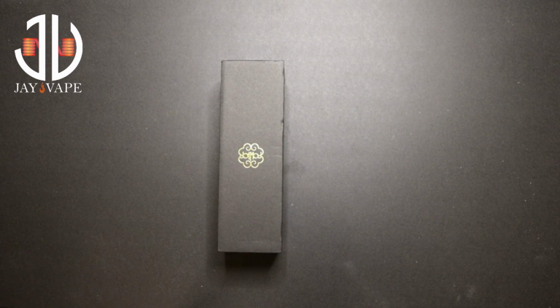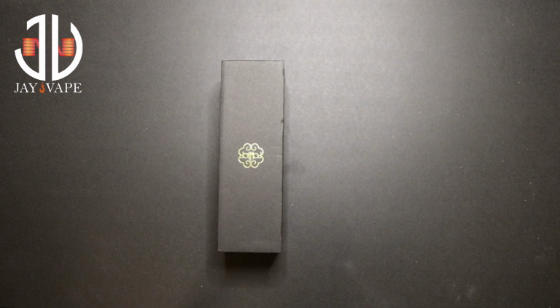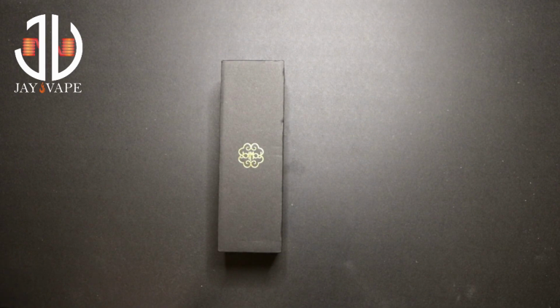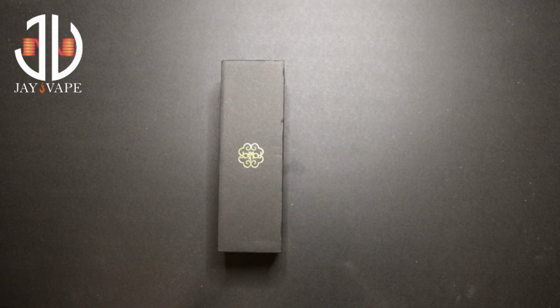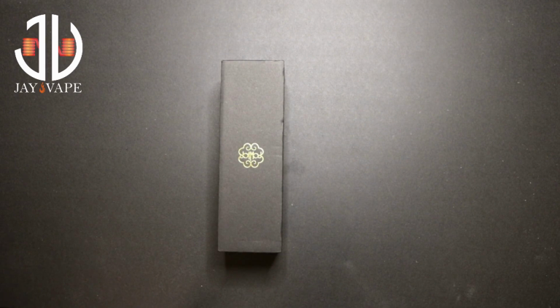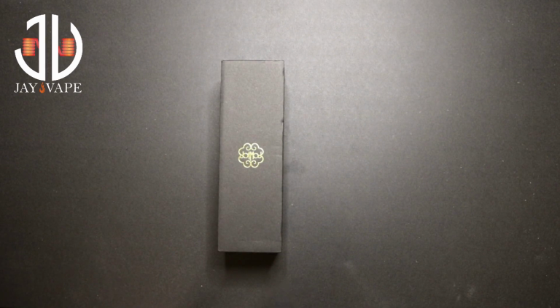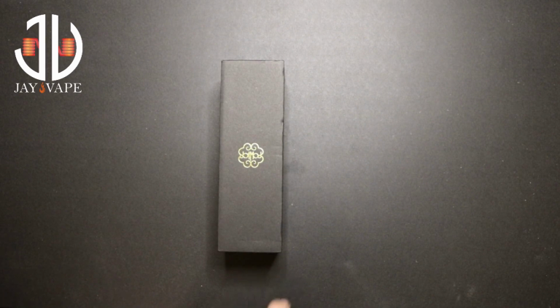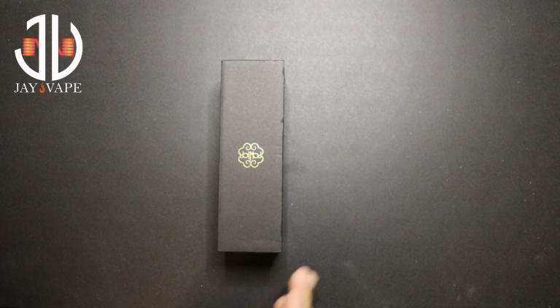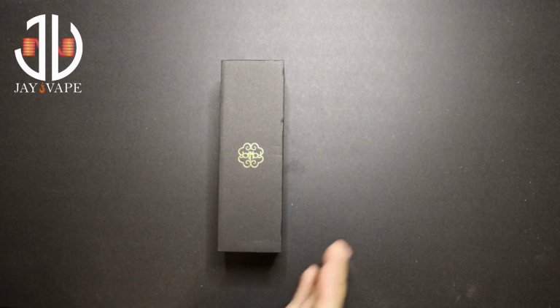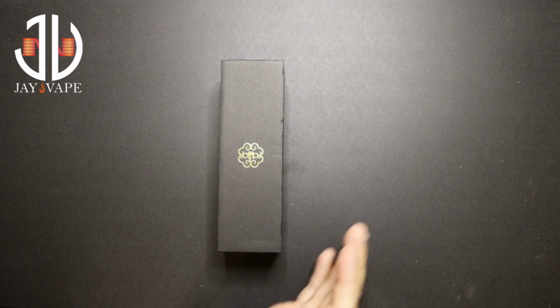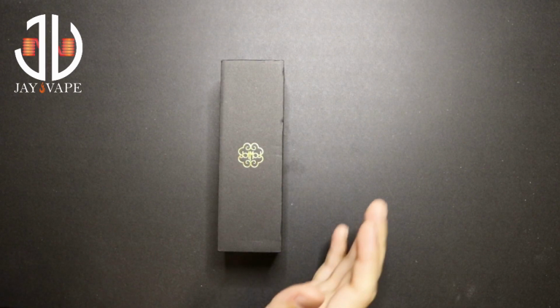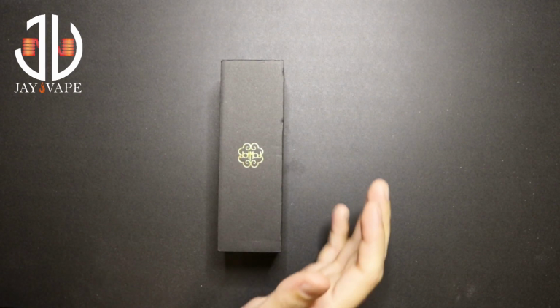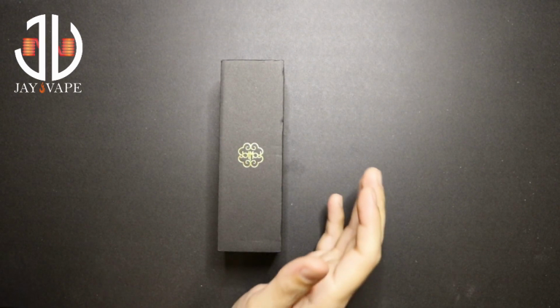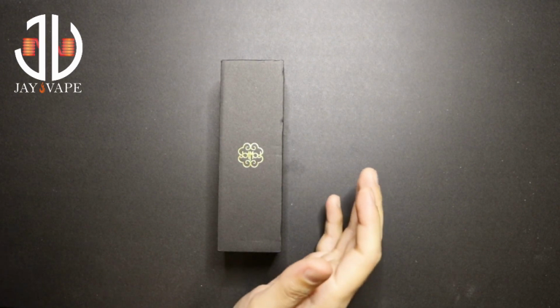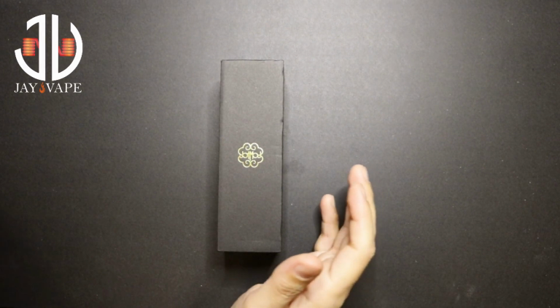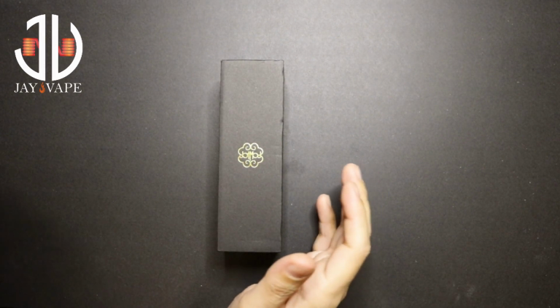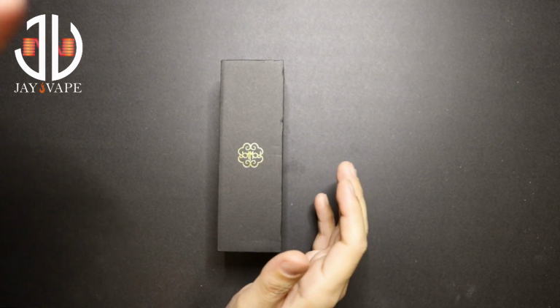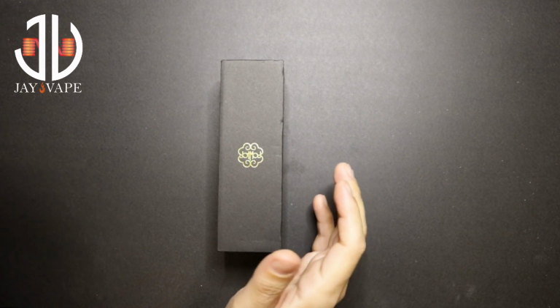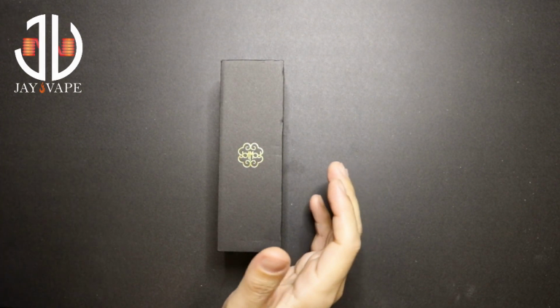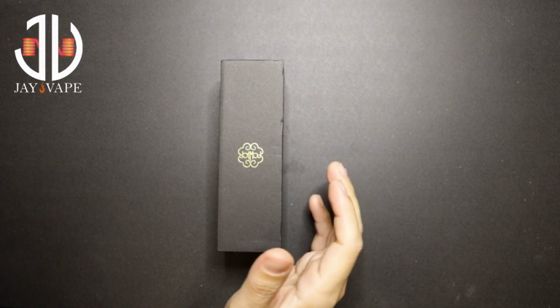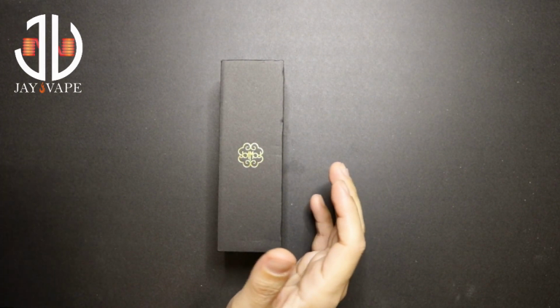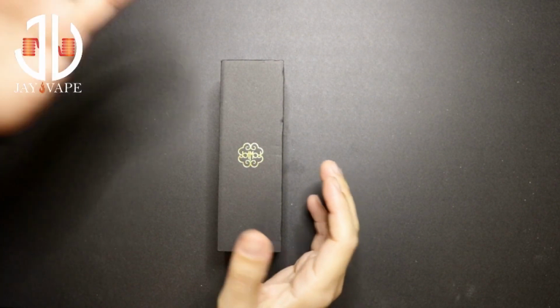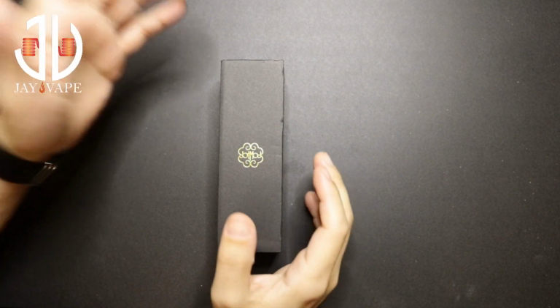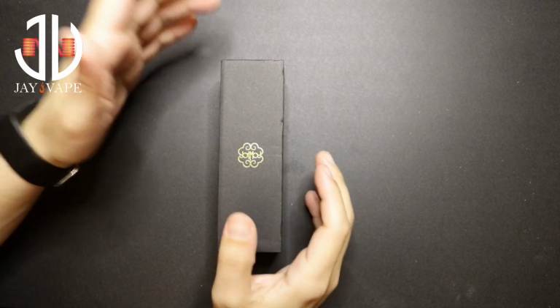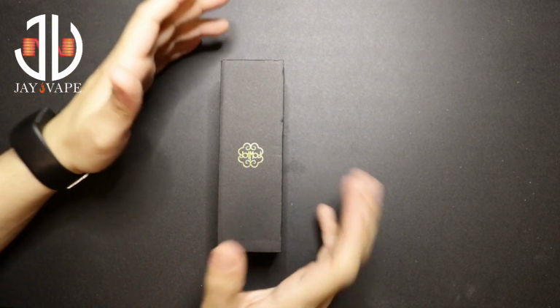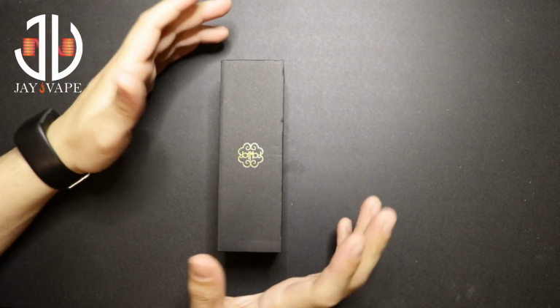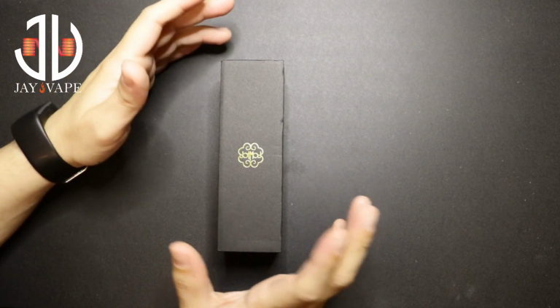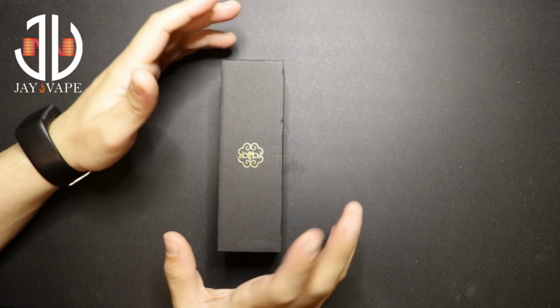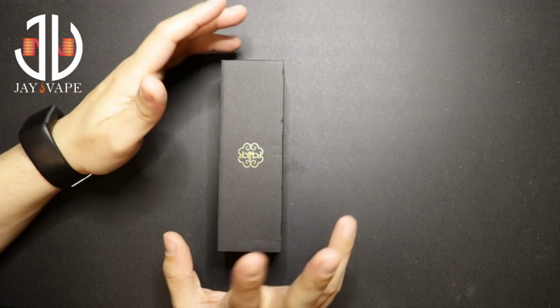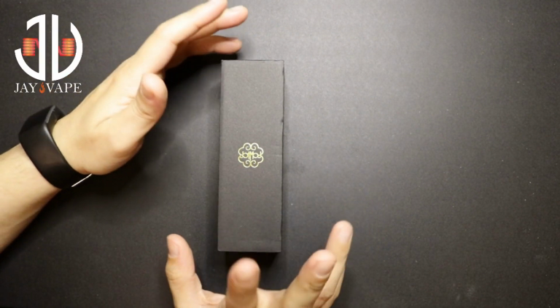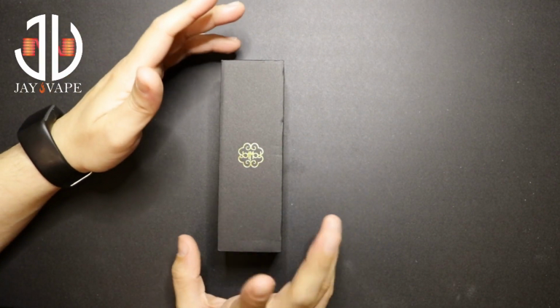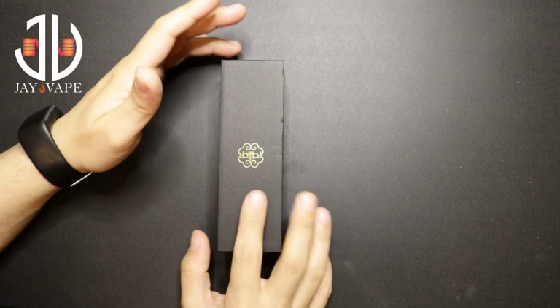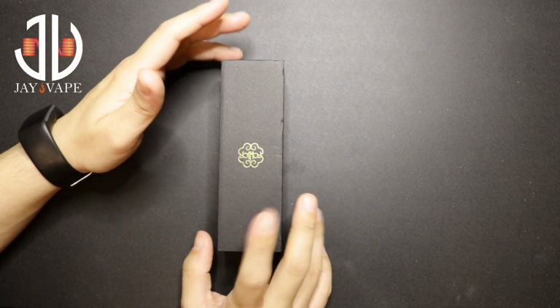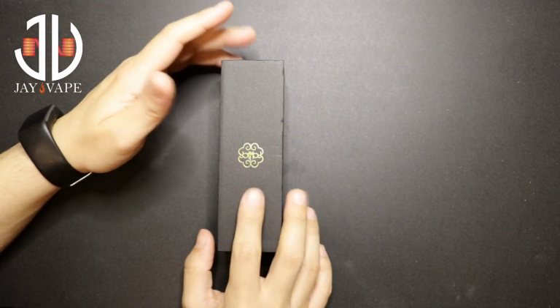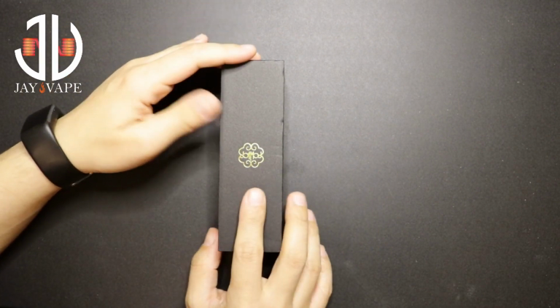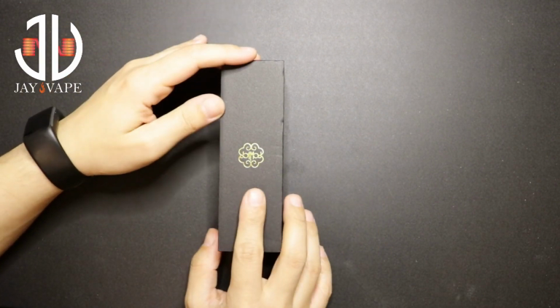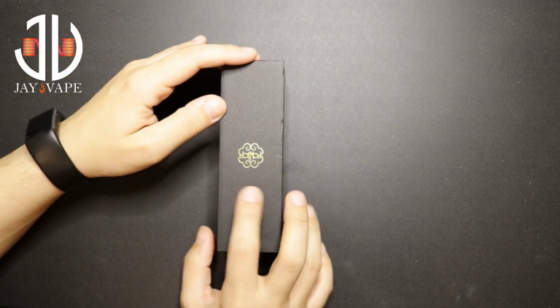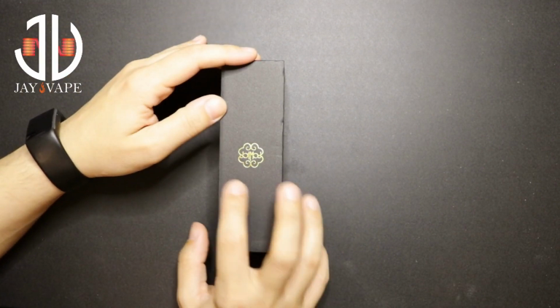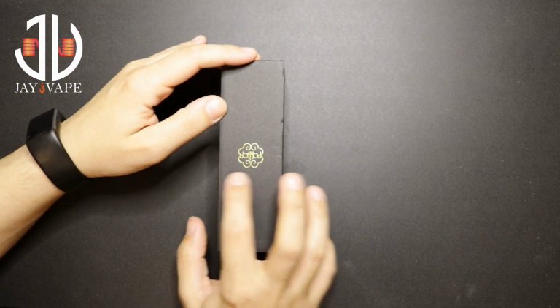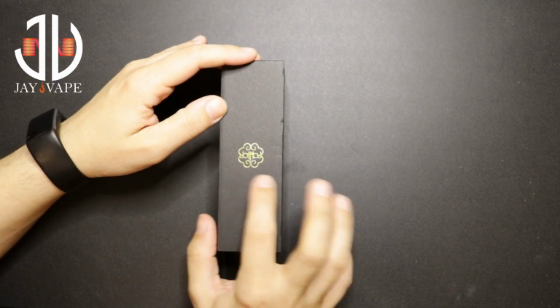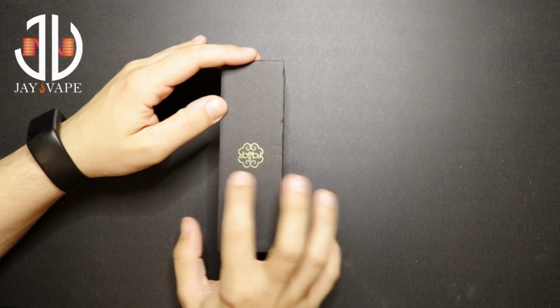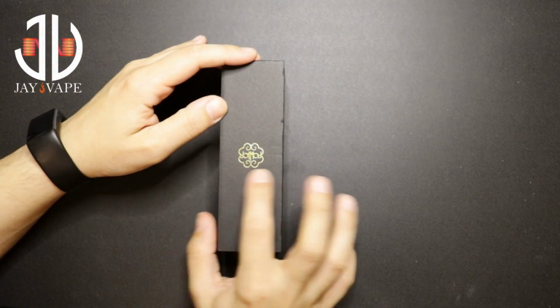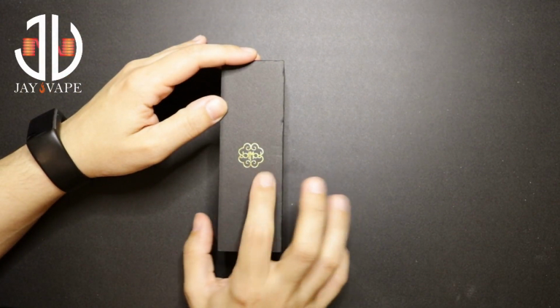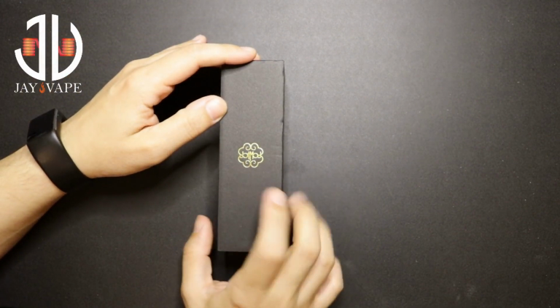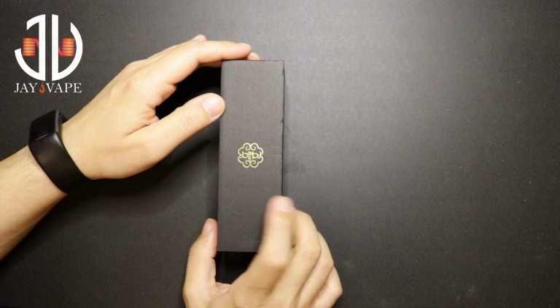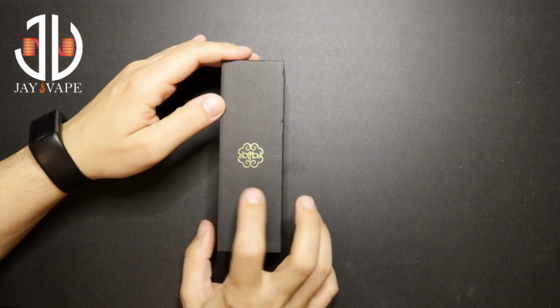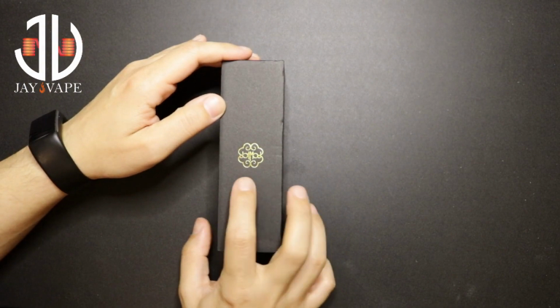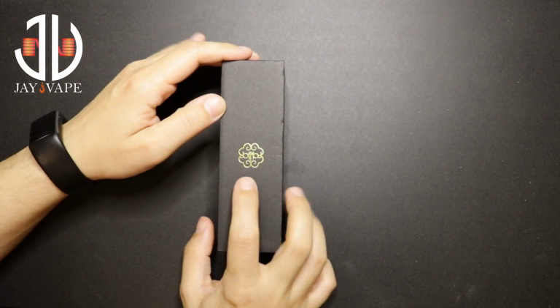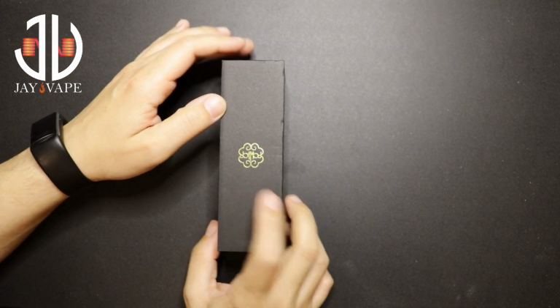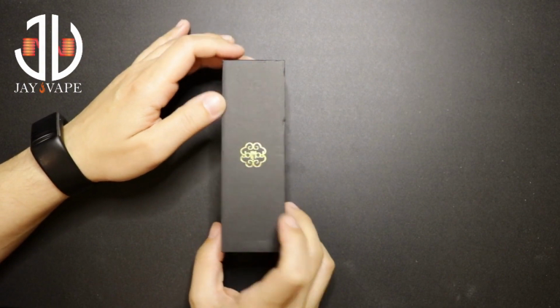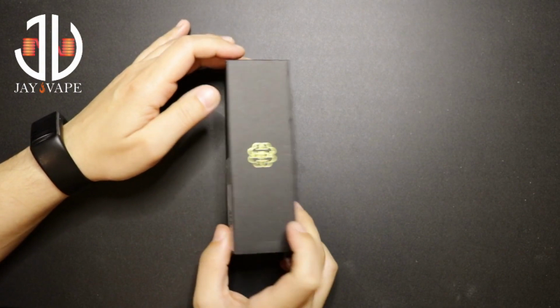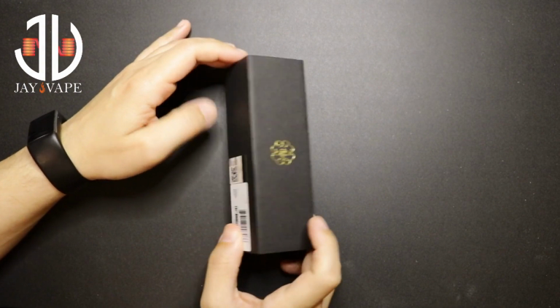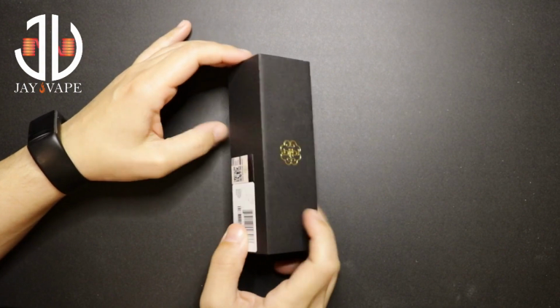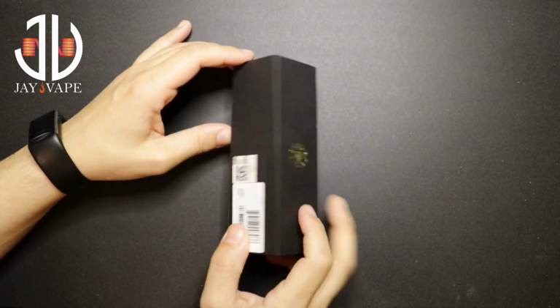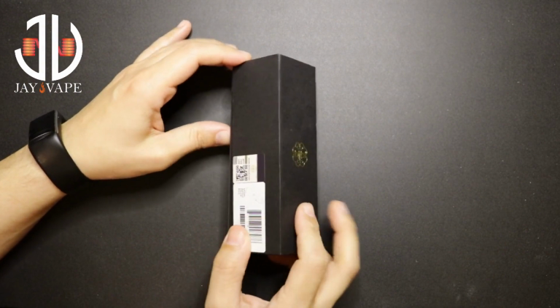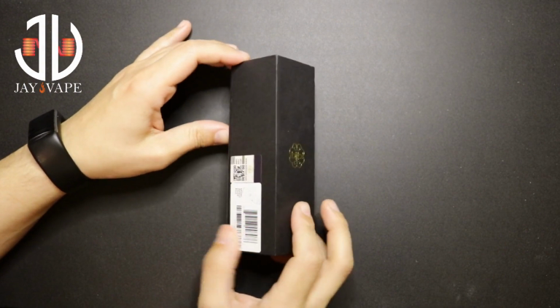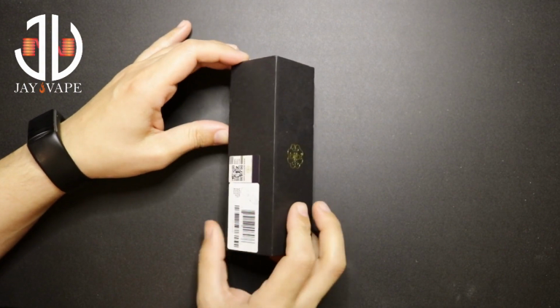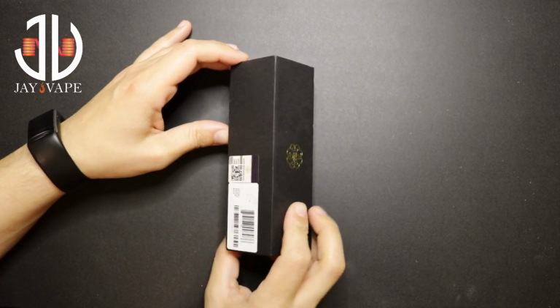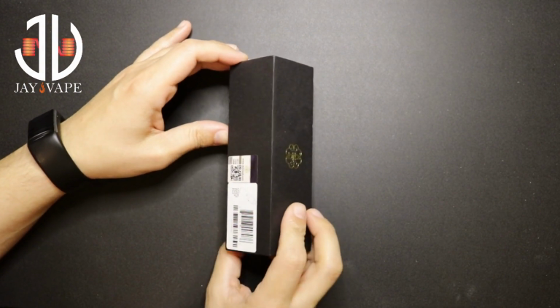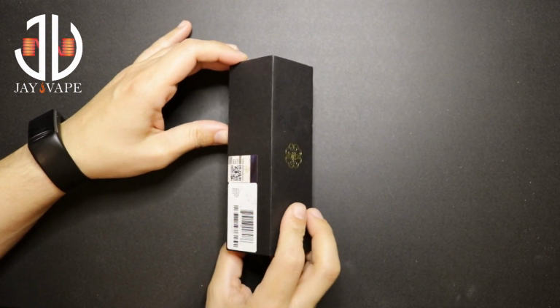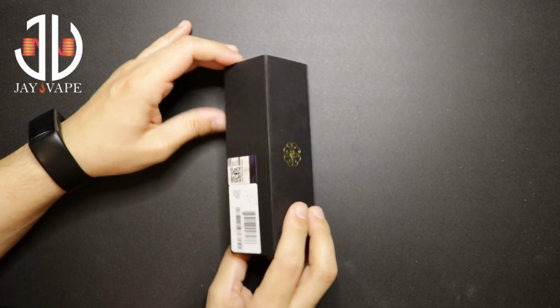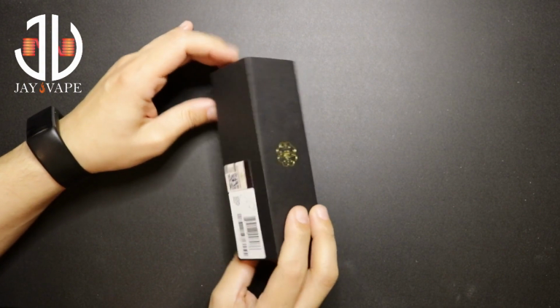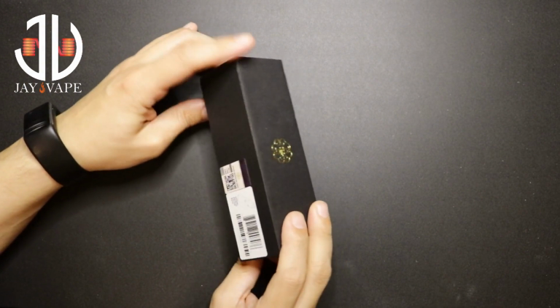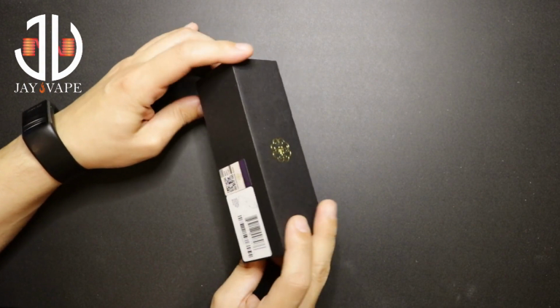Welcome back to the channel. My name is Jay and this is Jay Vape. Today's product is the Dot Stick by Dot Mod.